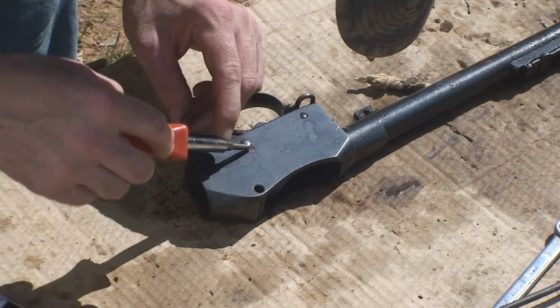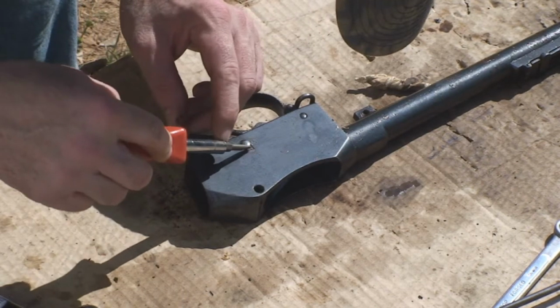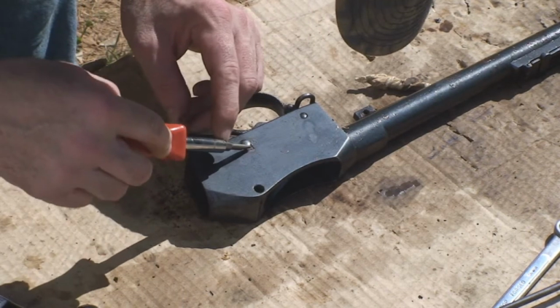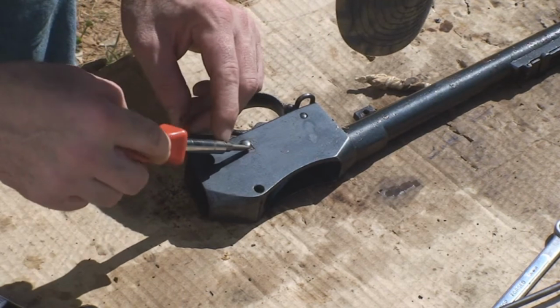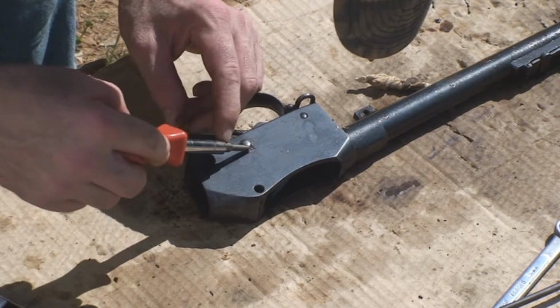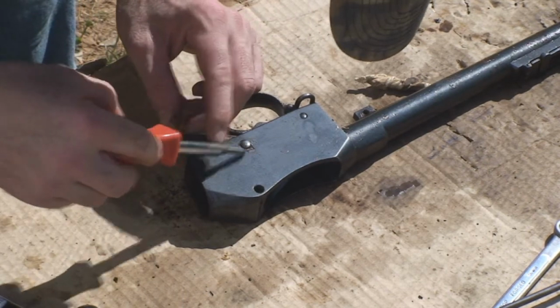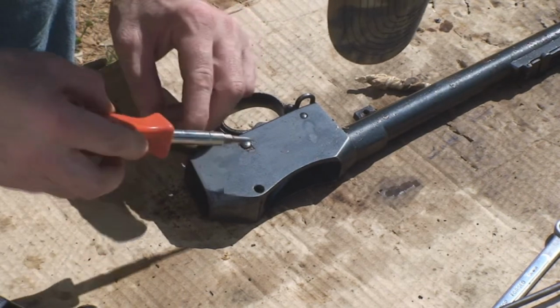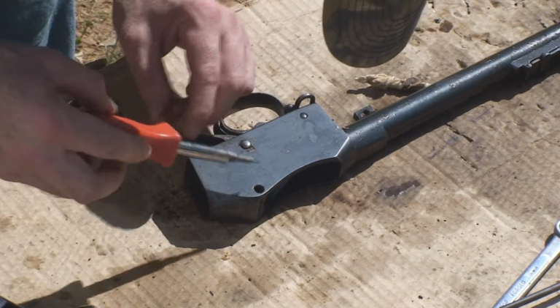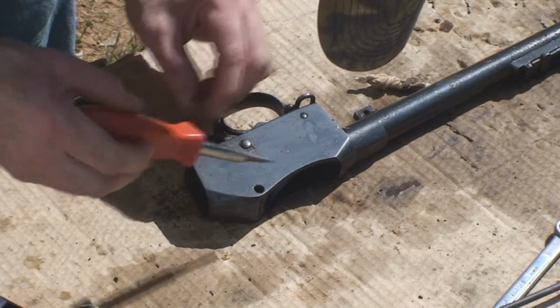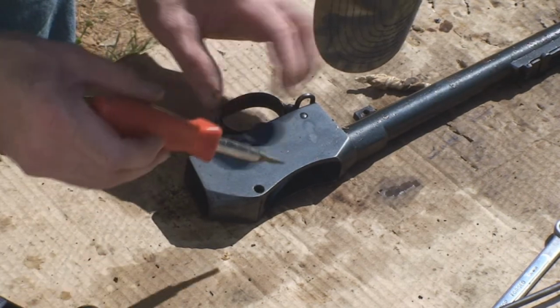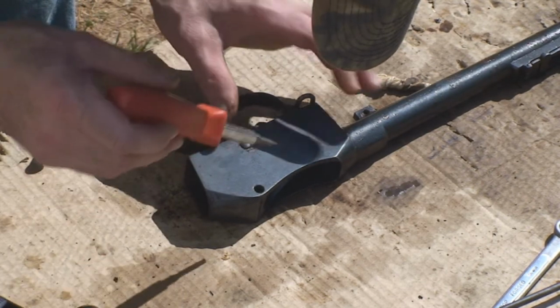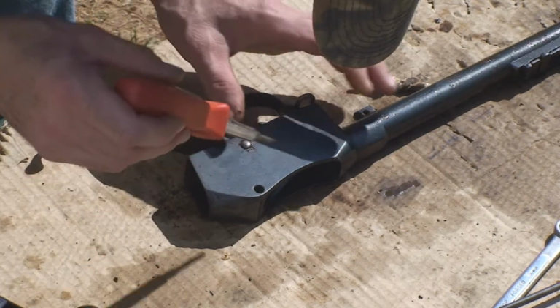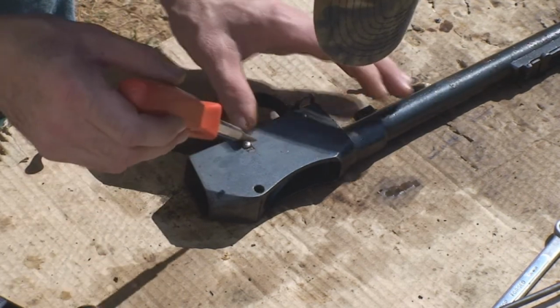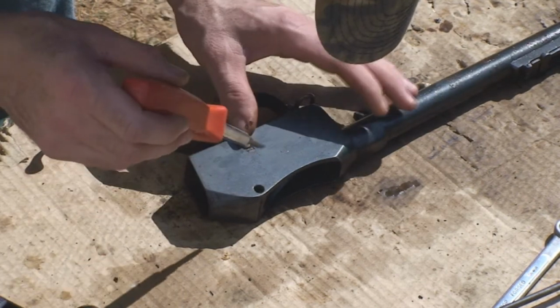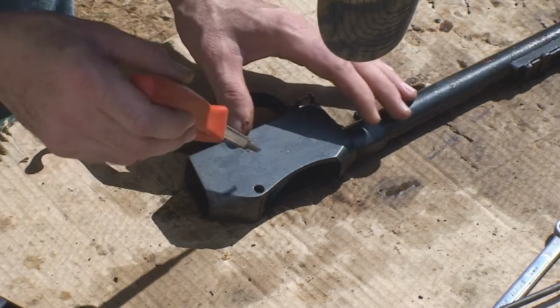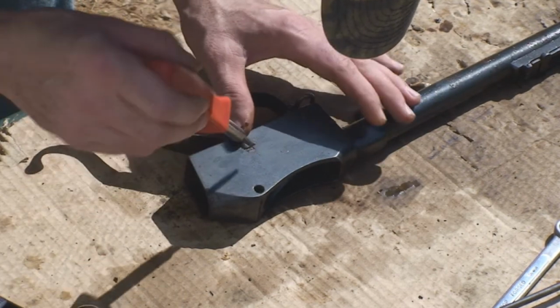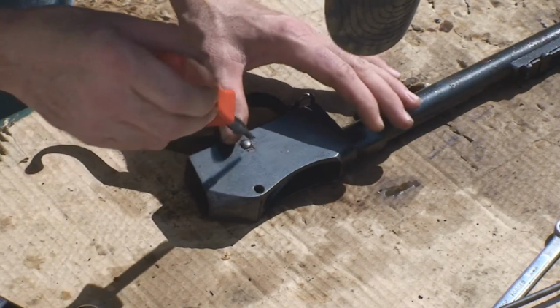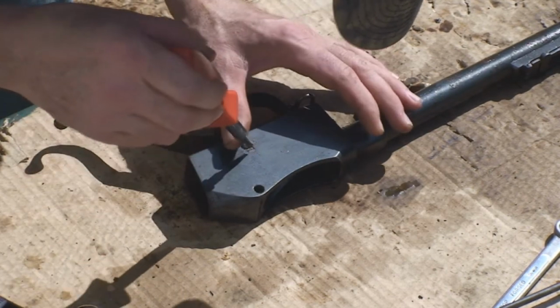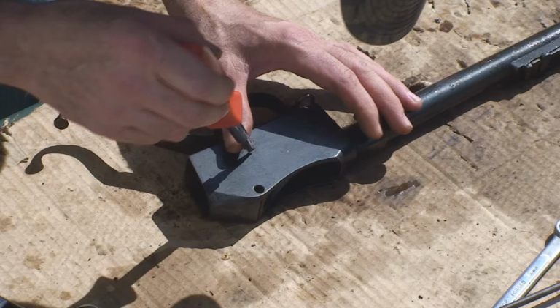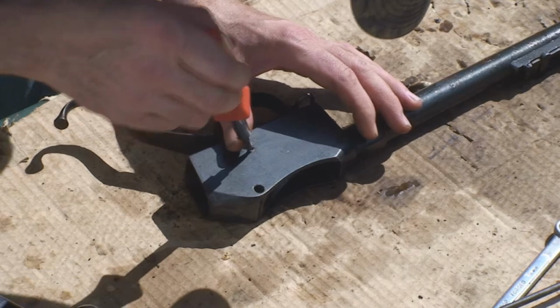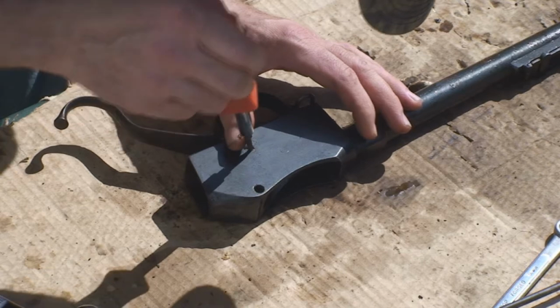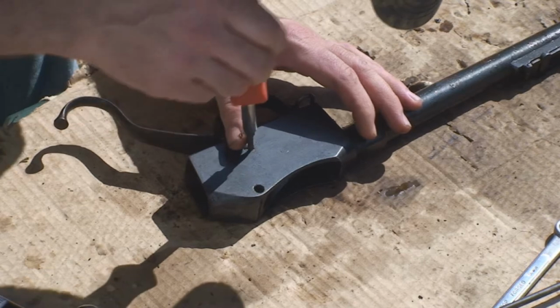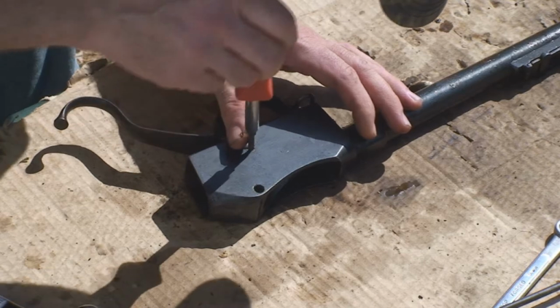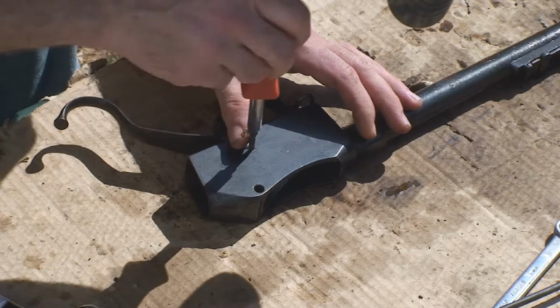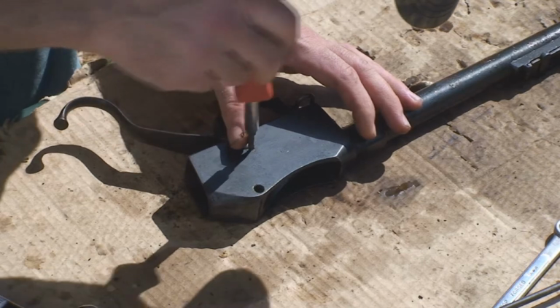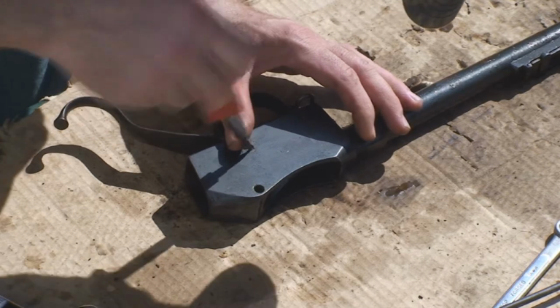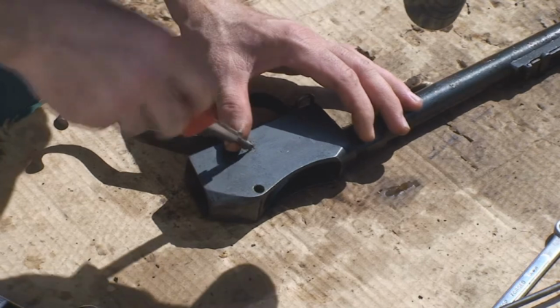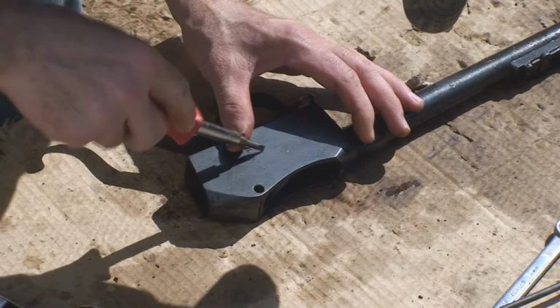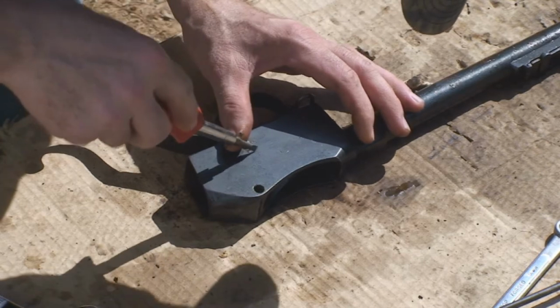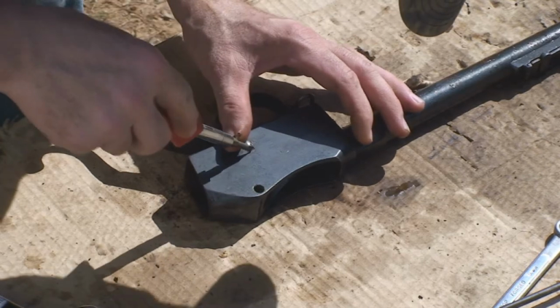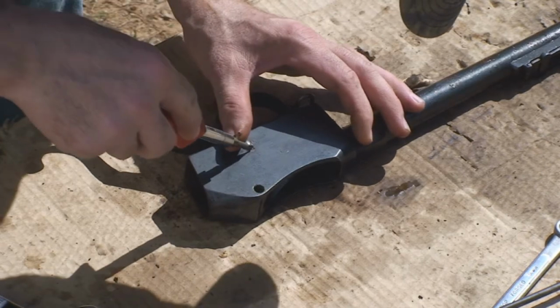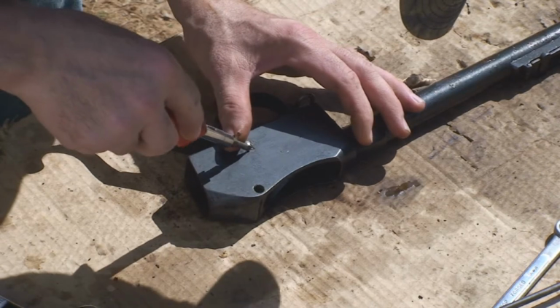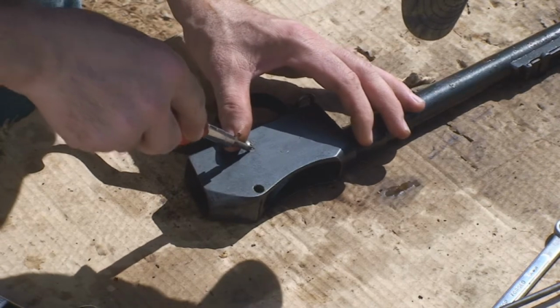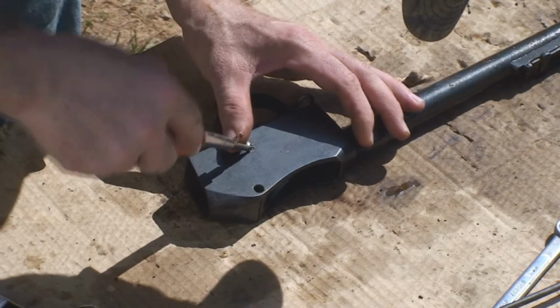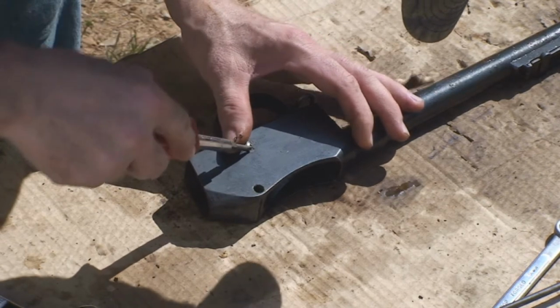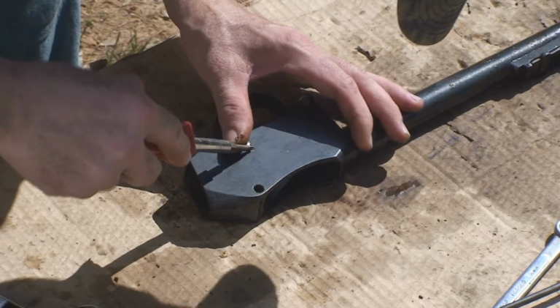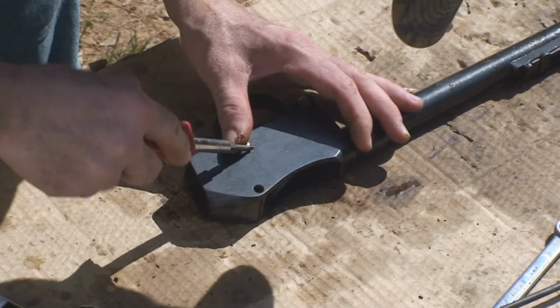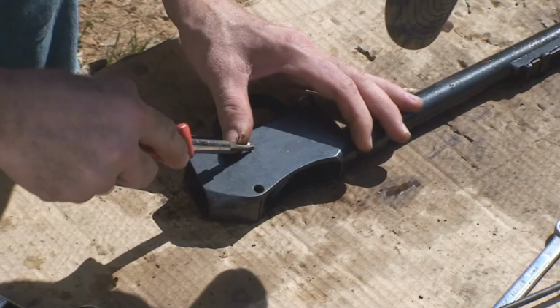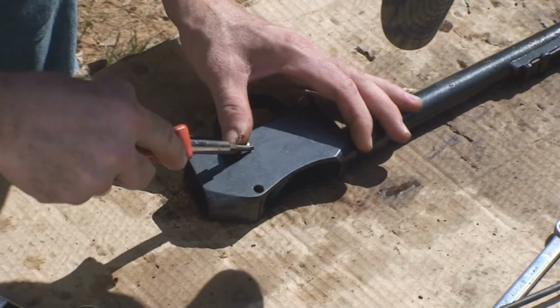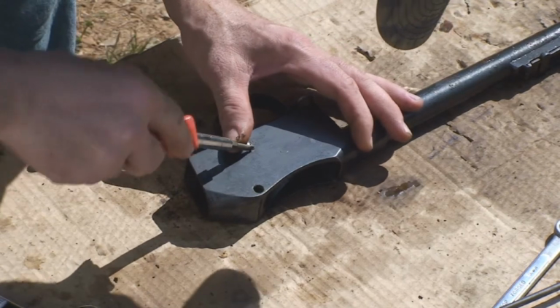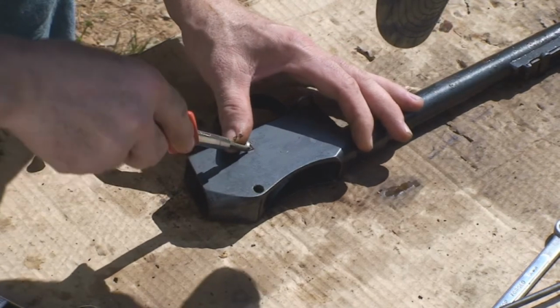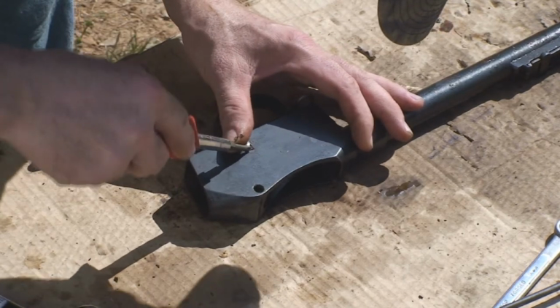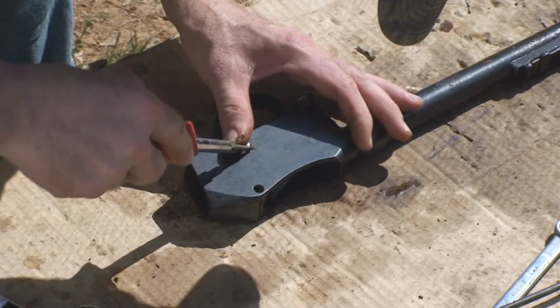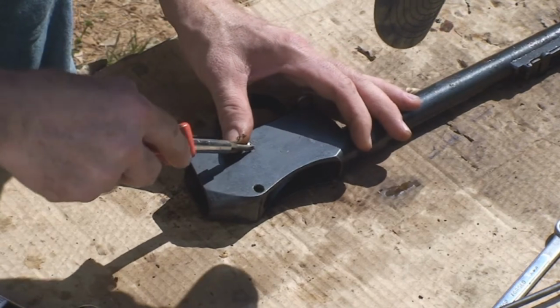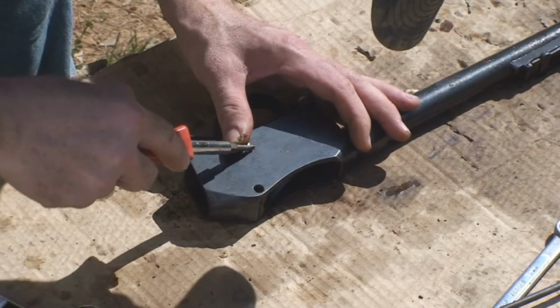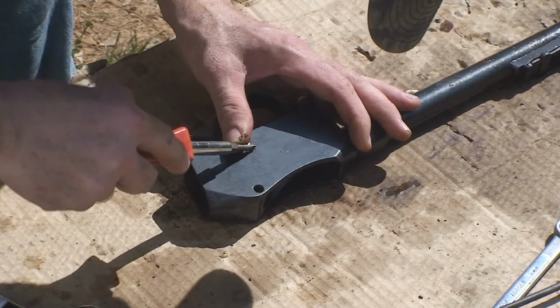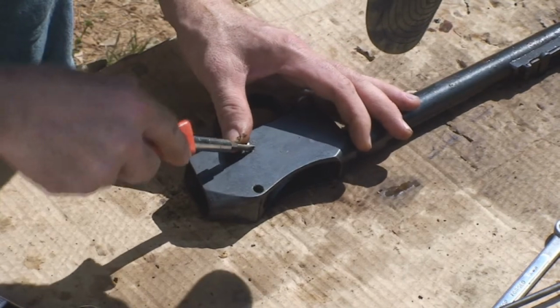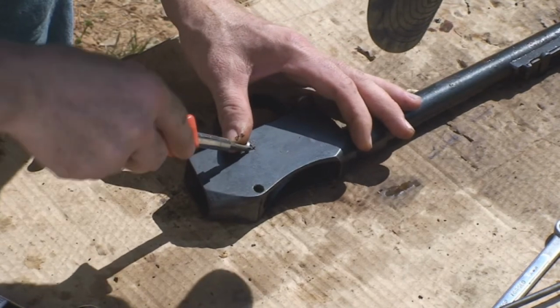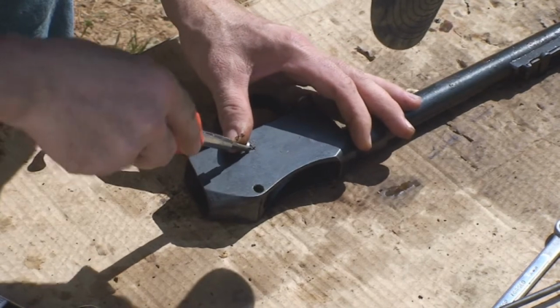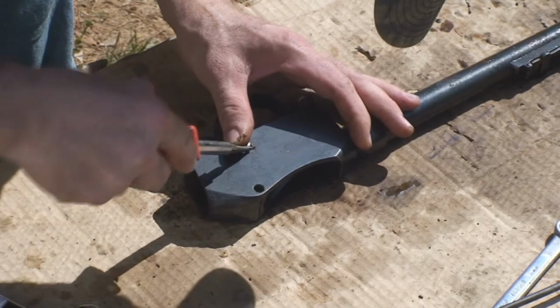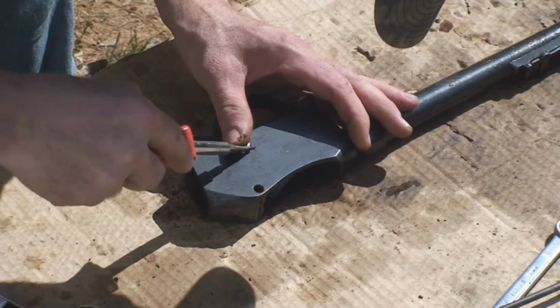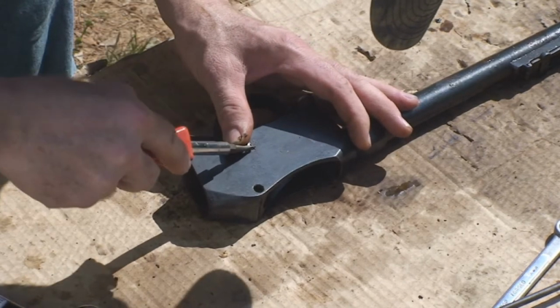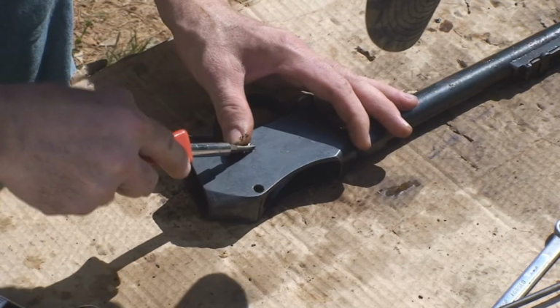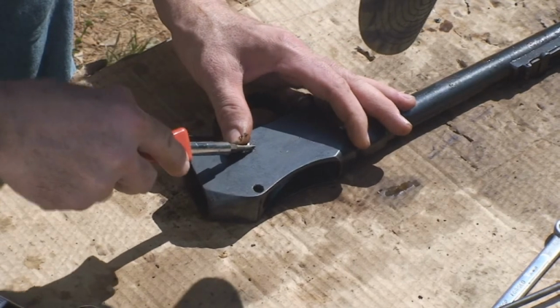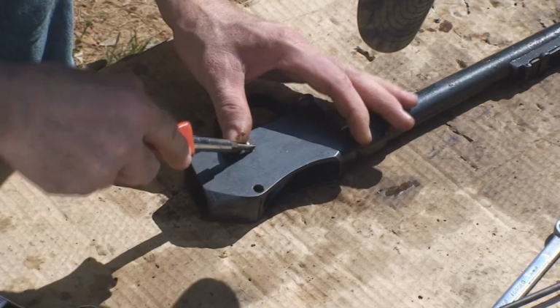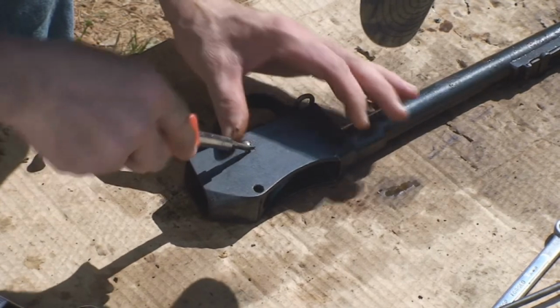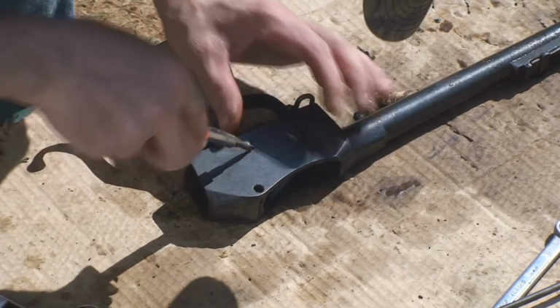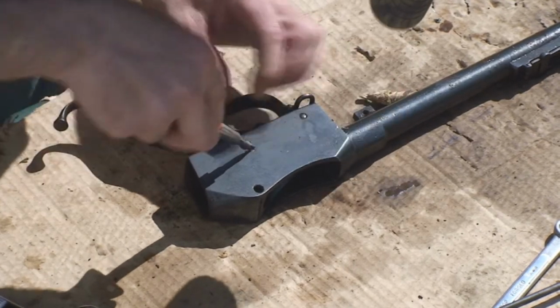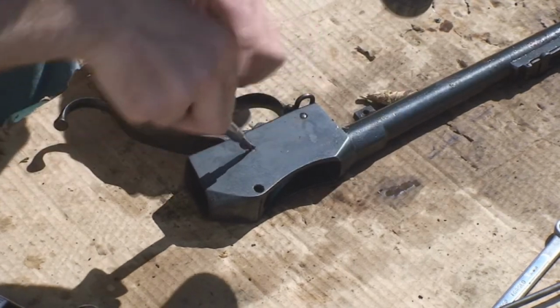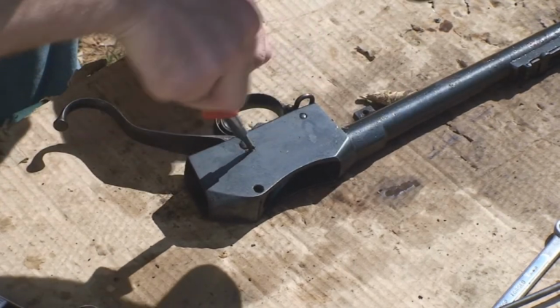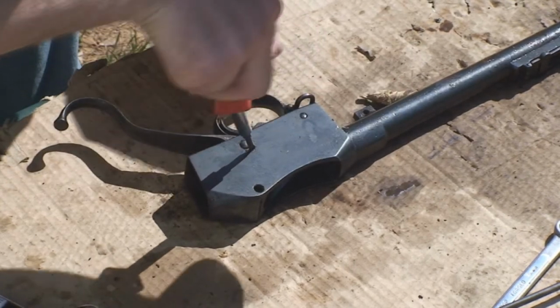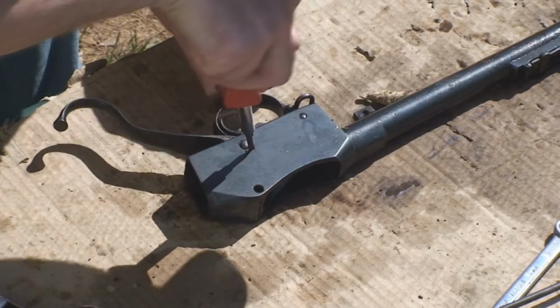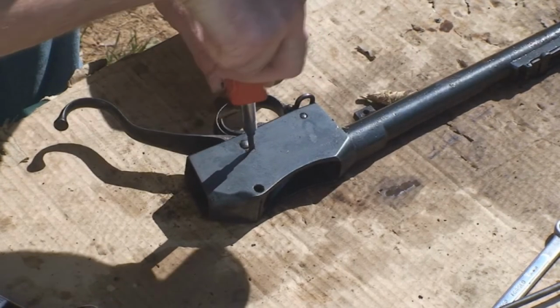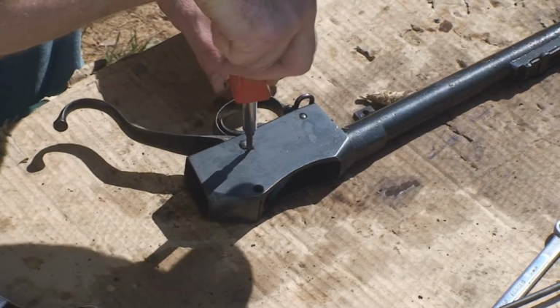Let's double check and make sure the slot is where it is supposed to be. It is.